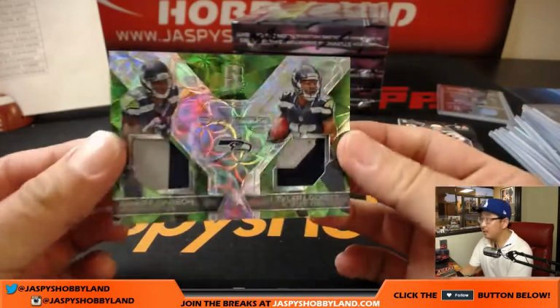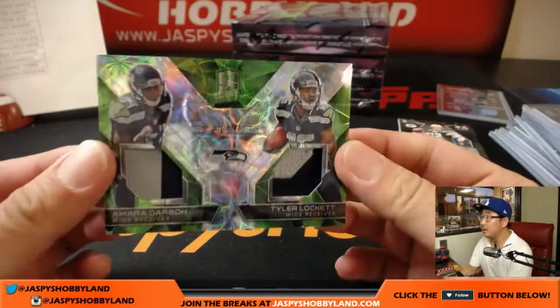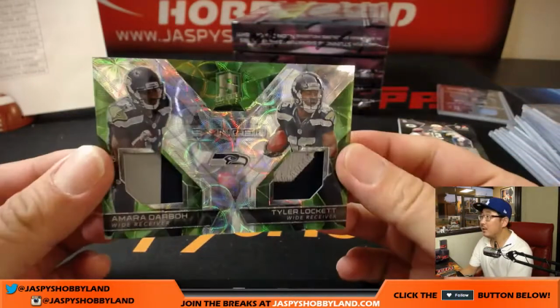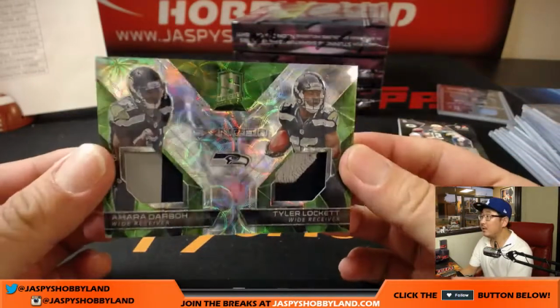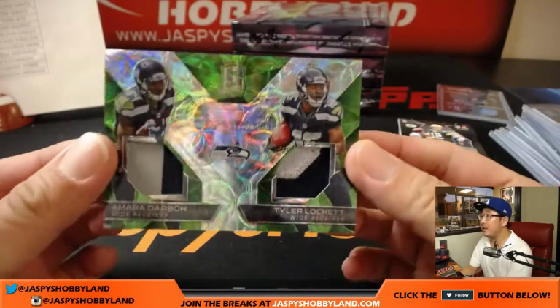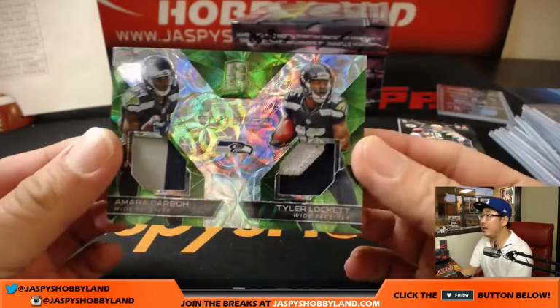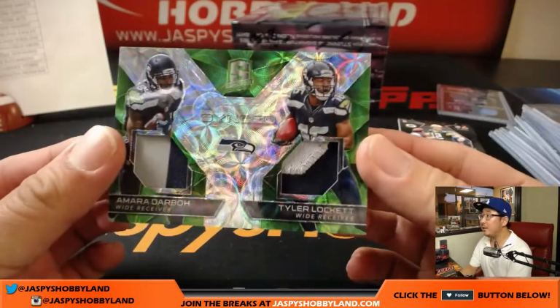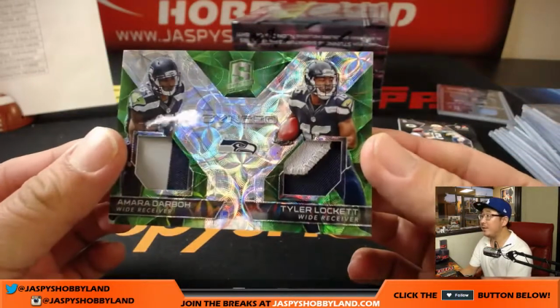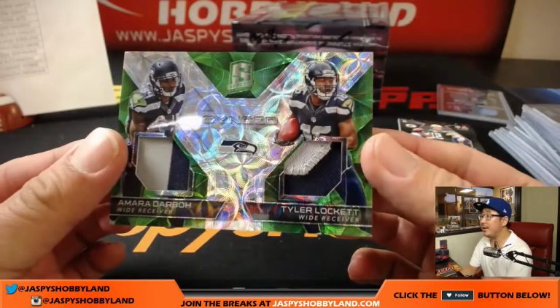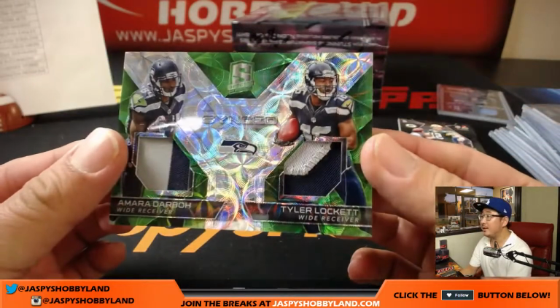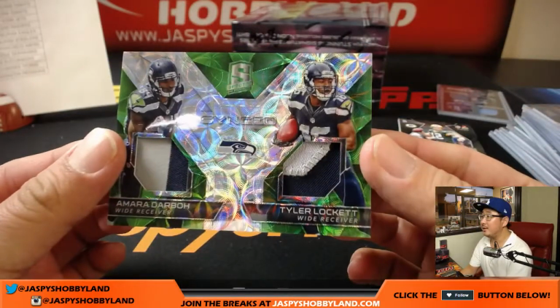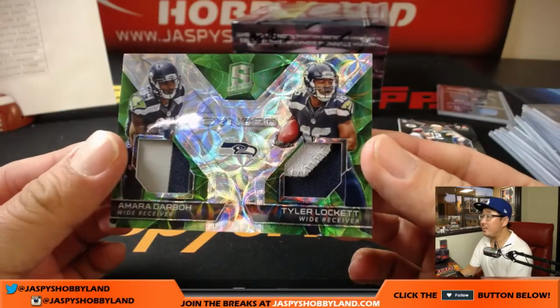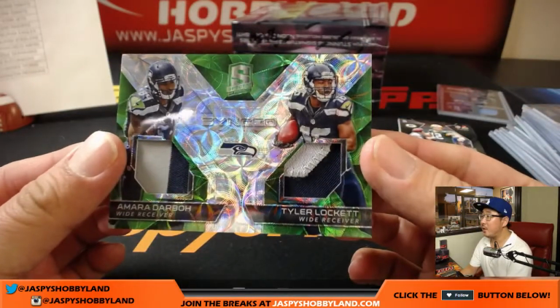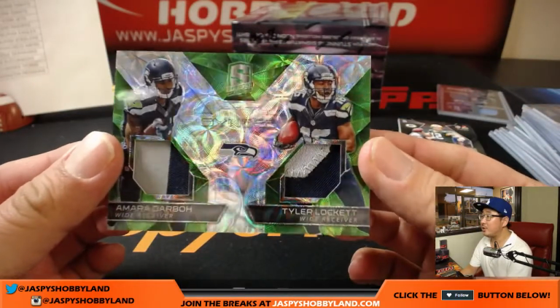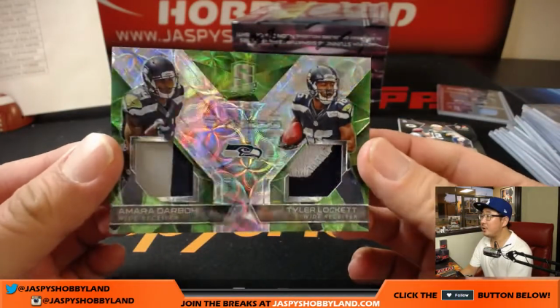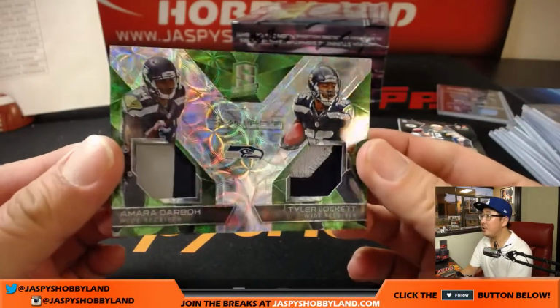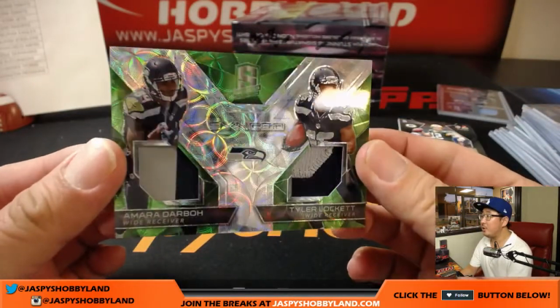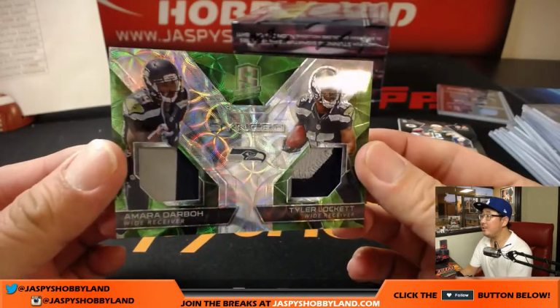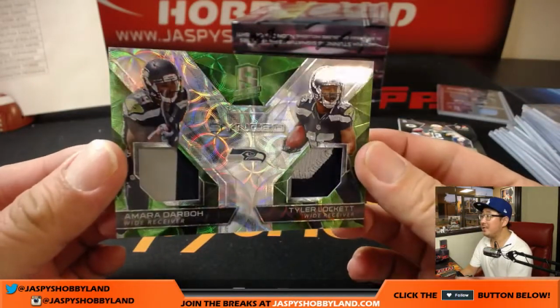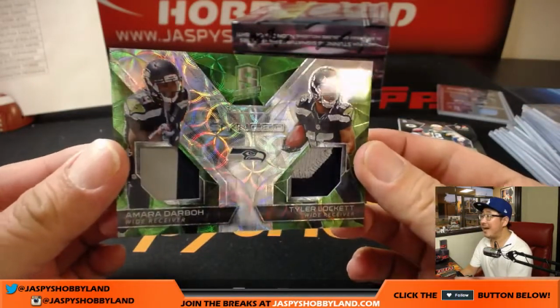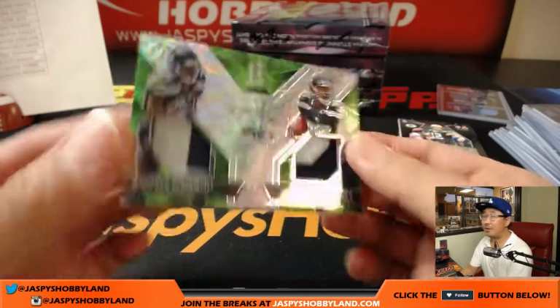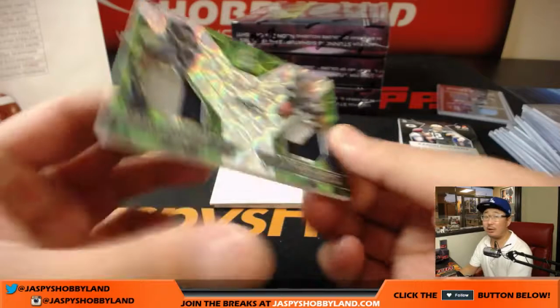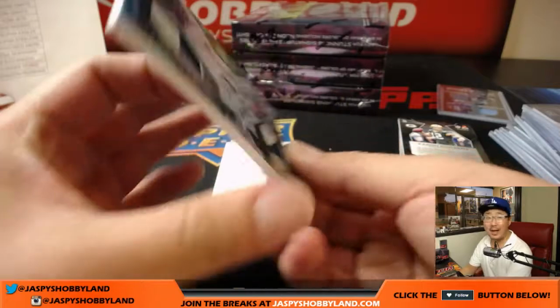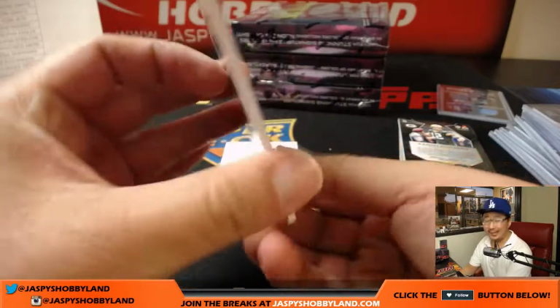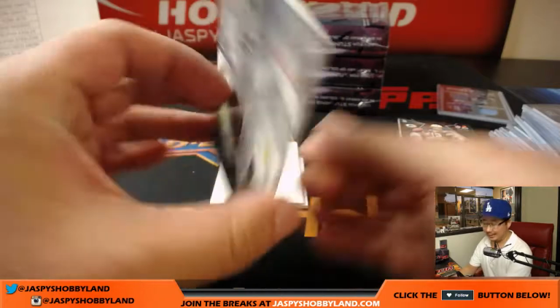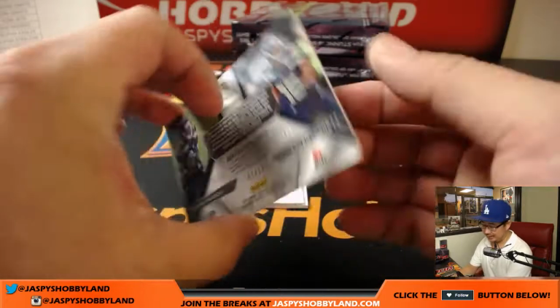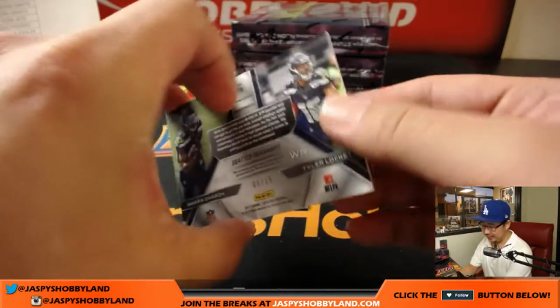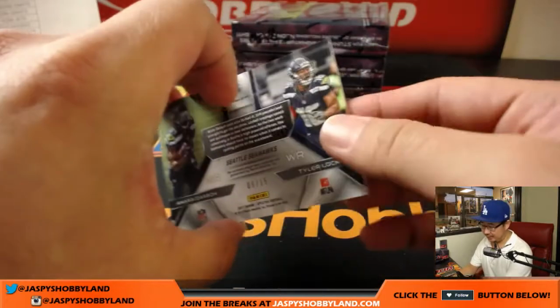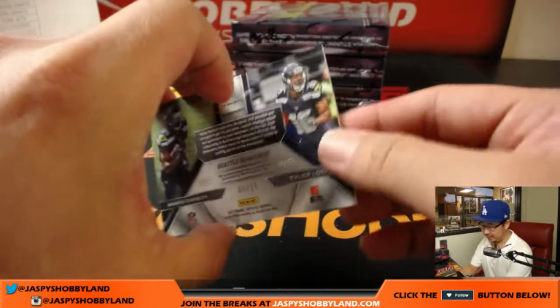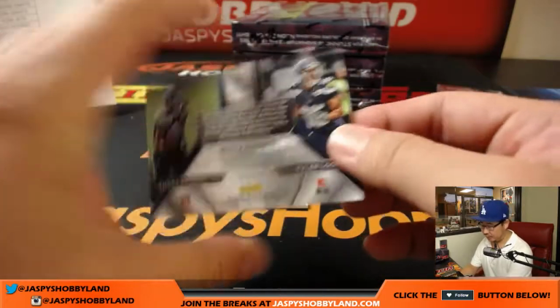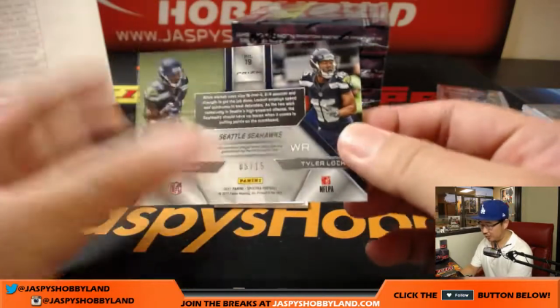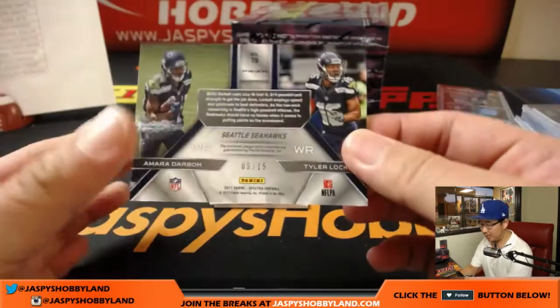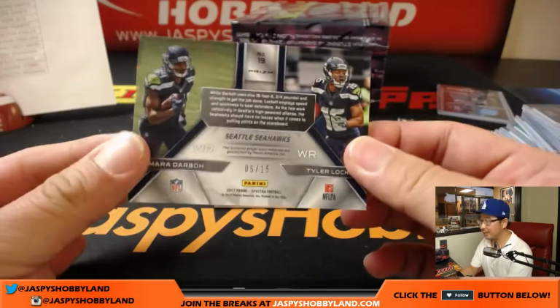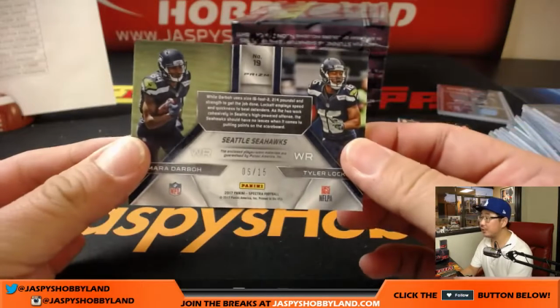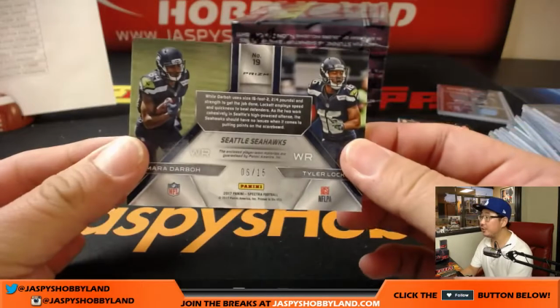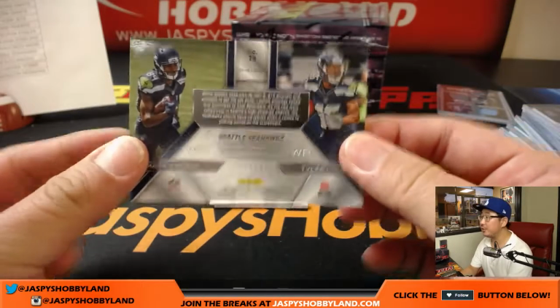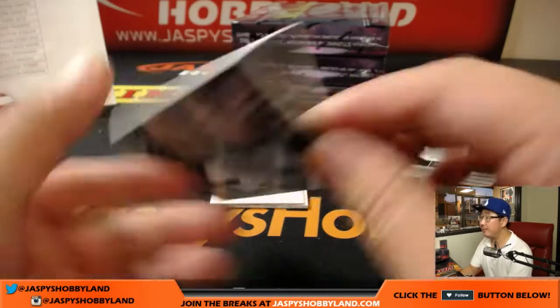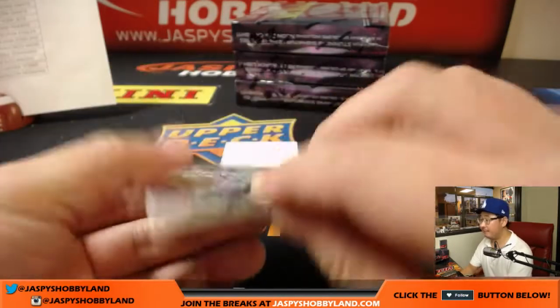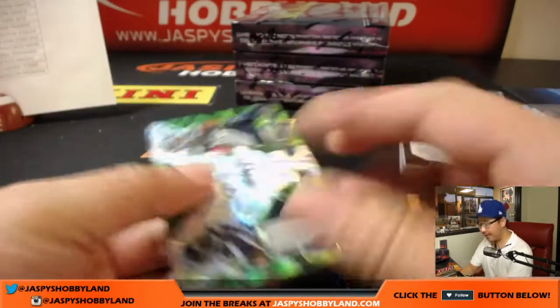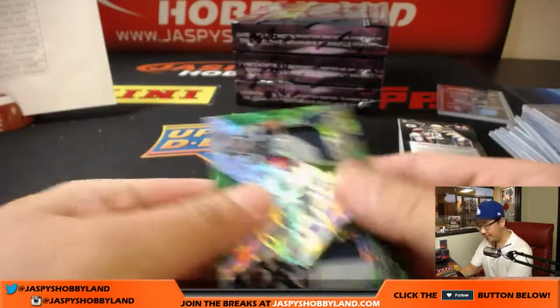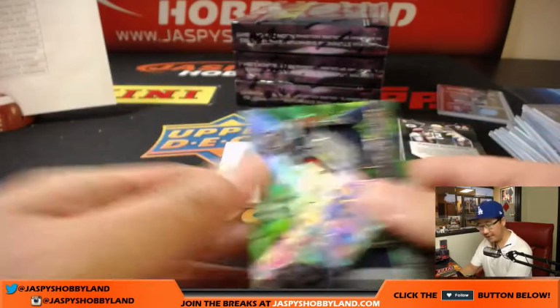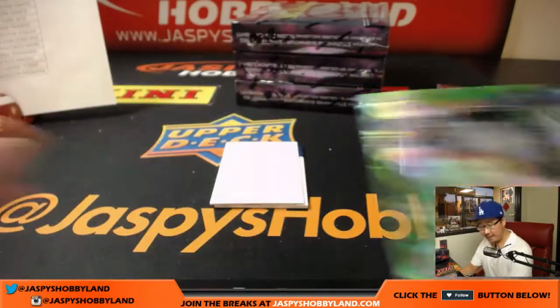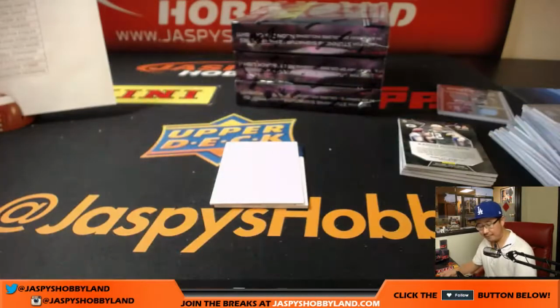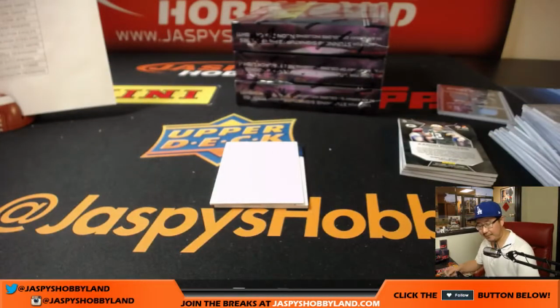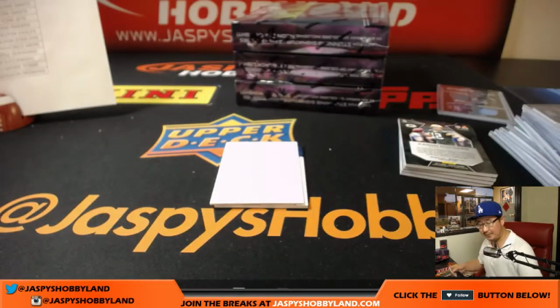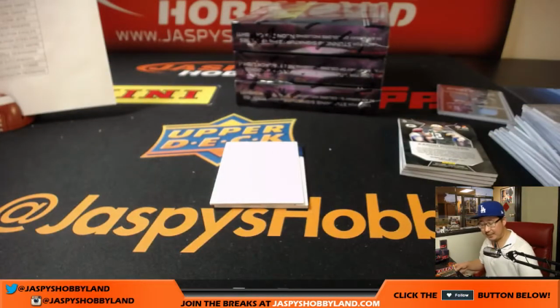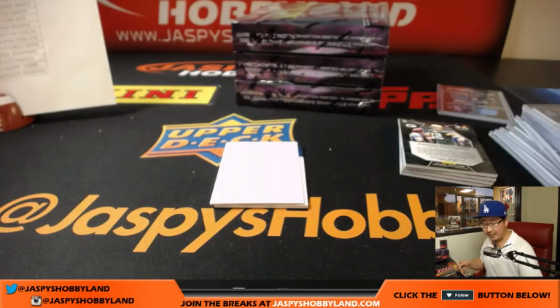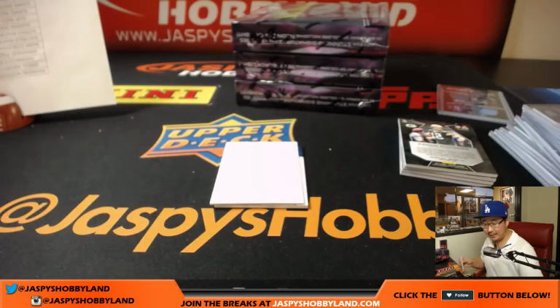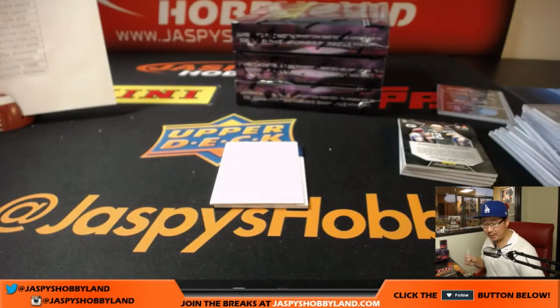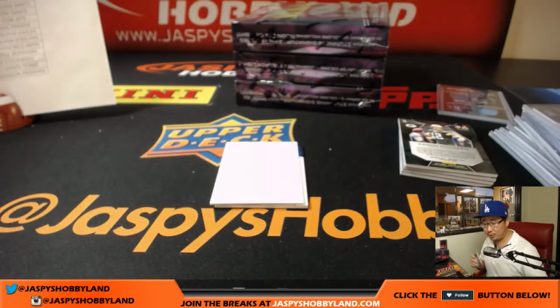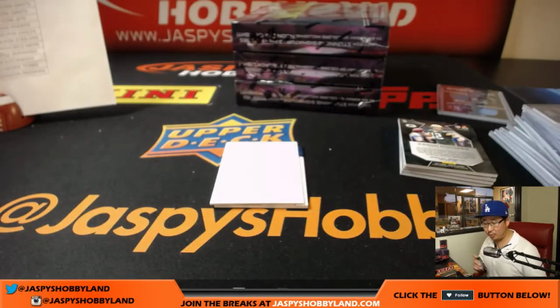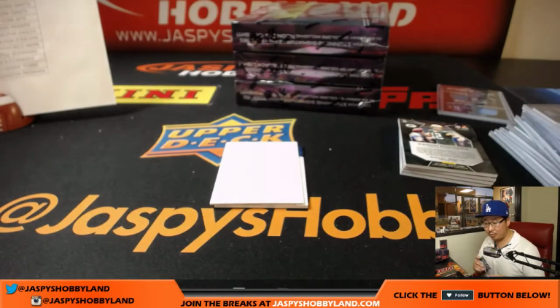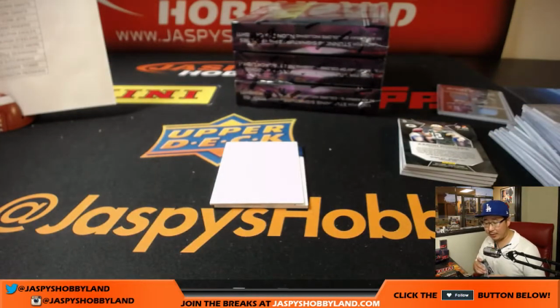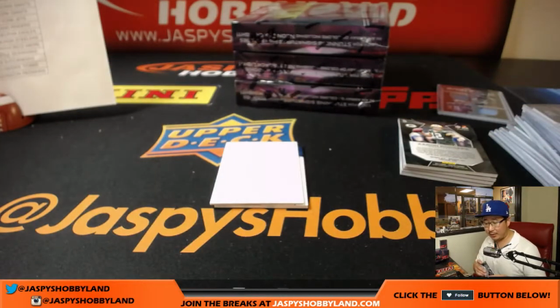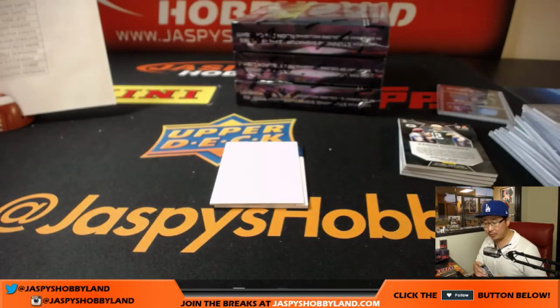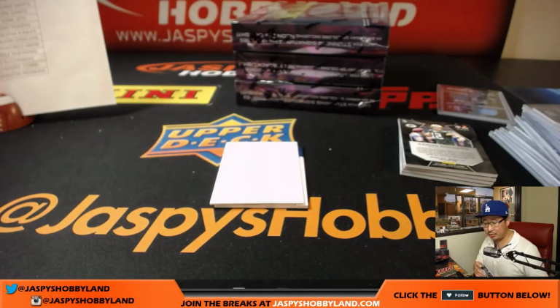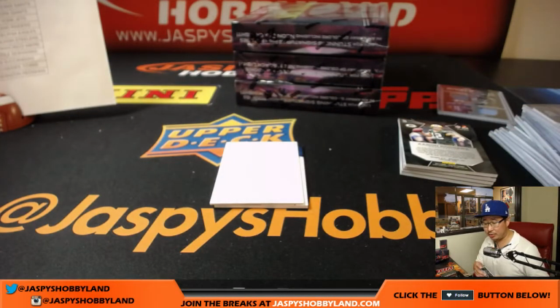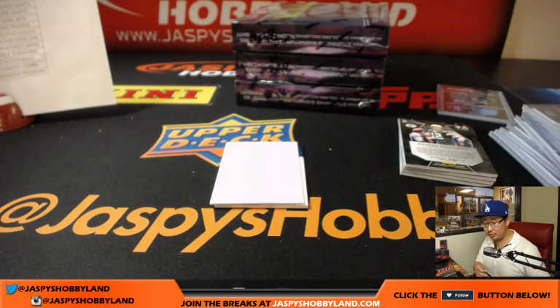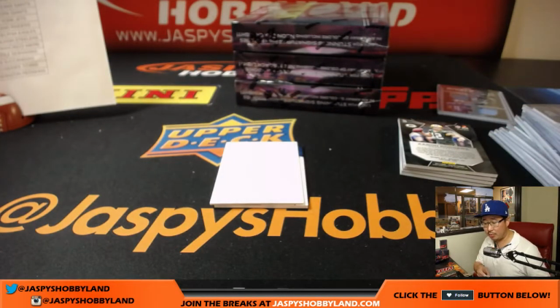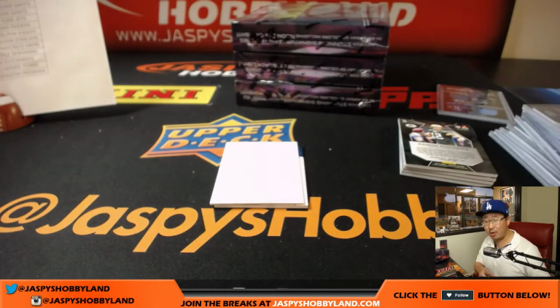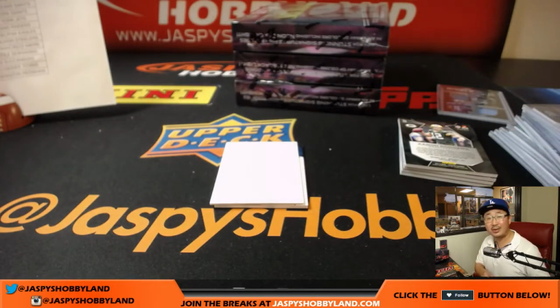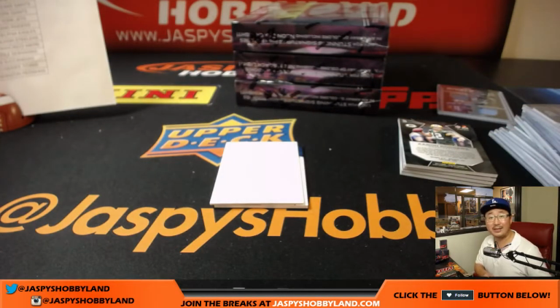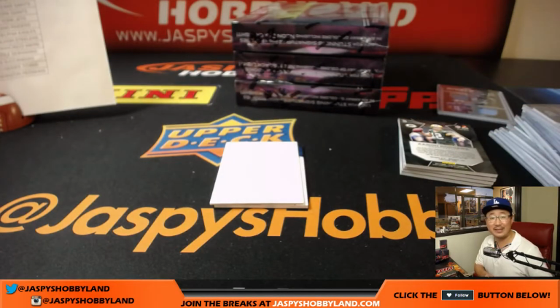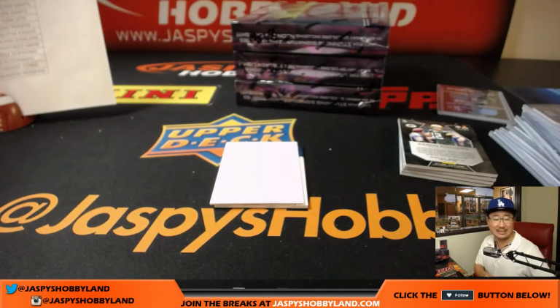Neon green — Amara Darbo, Tyler Lockett, synced swatch. 5 out of 15. That dual relic goes to Mark Livingston.